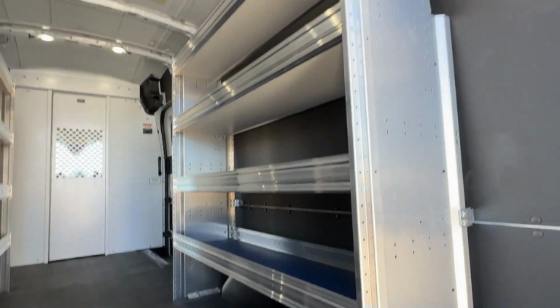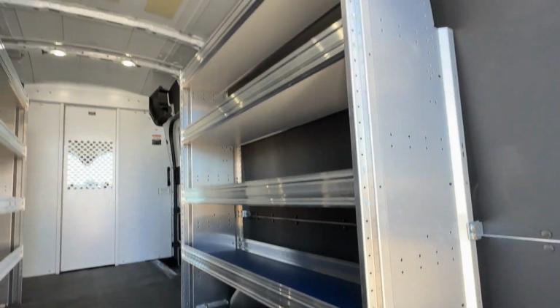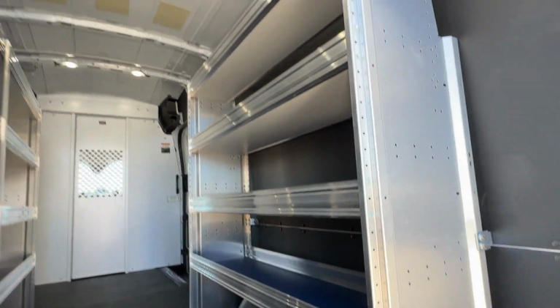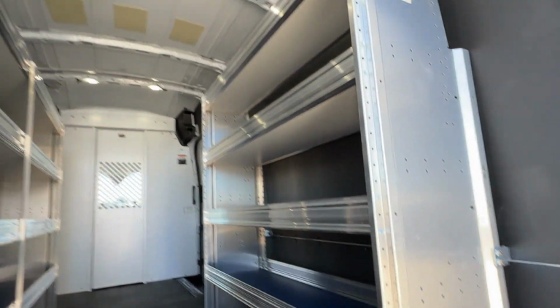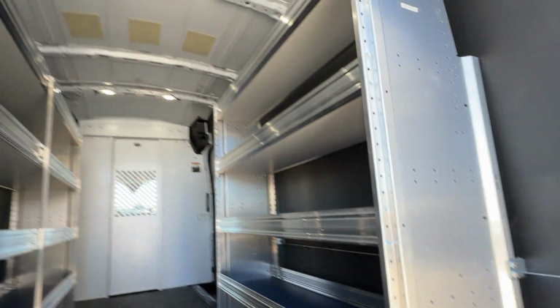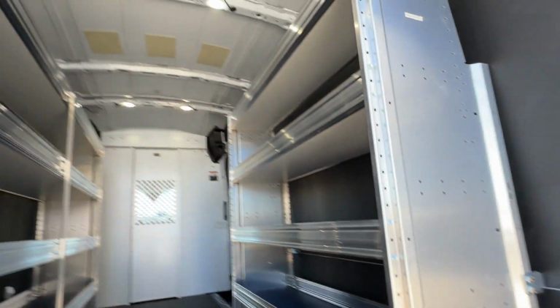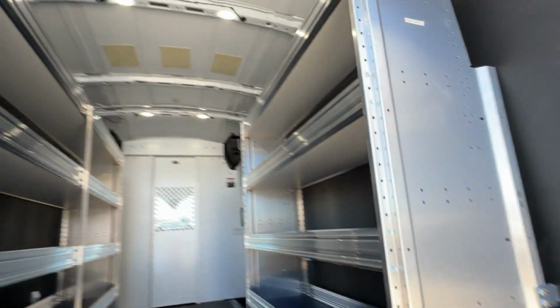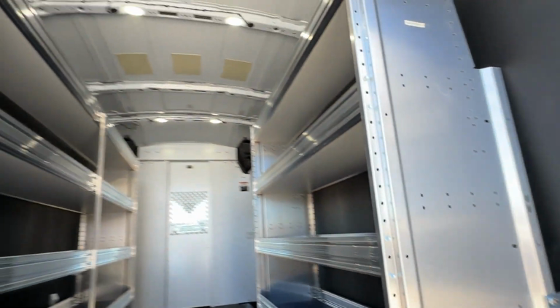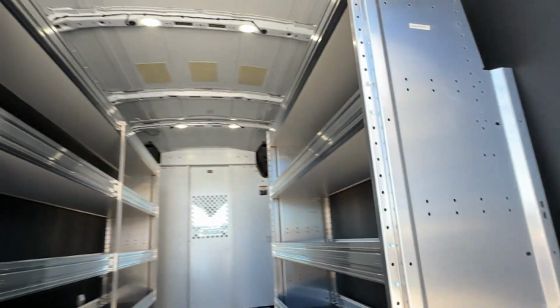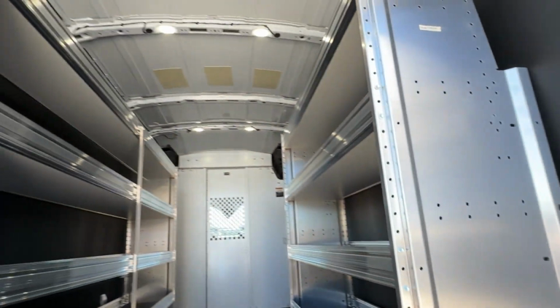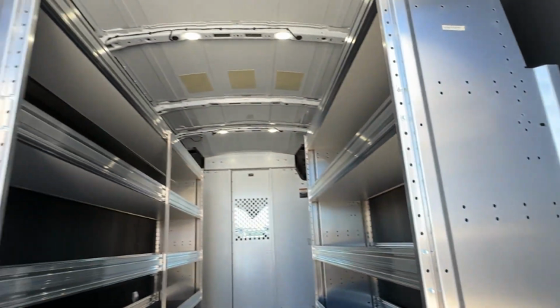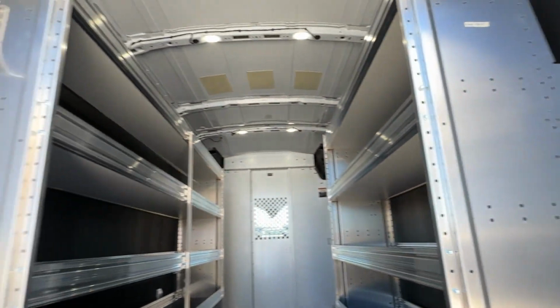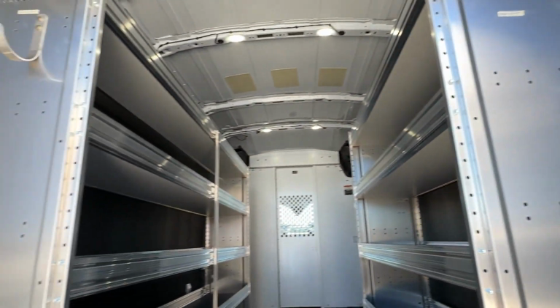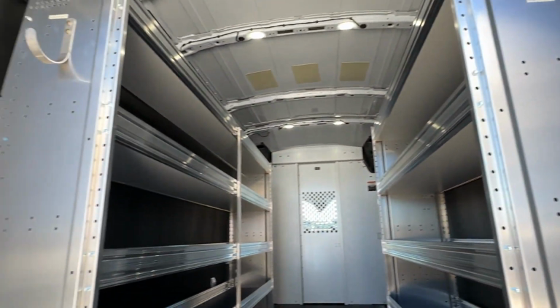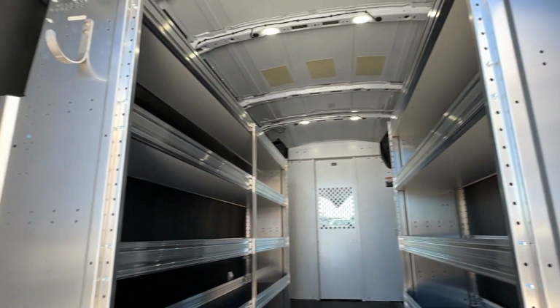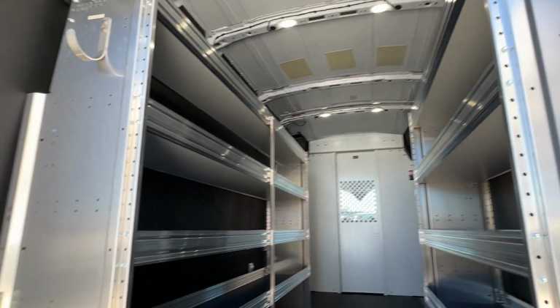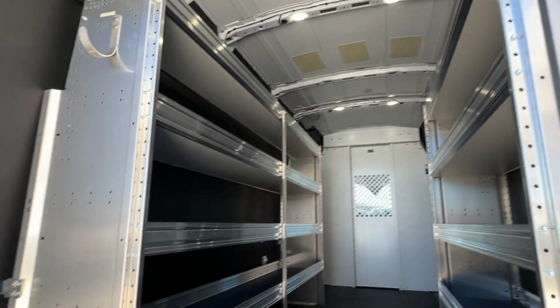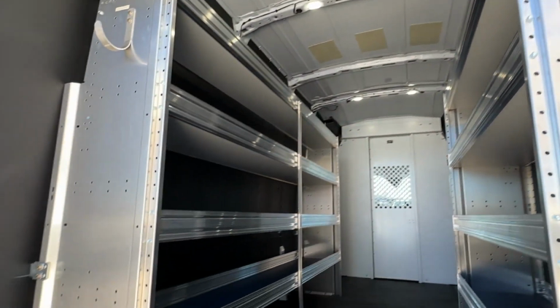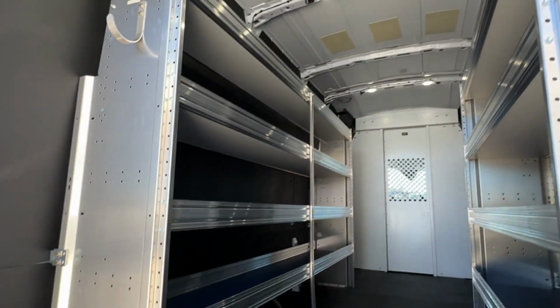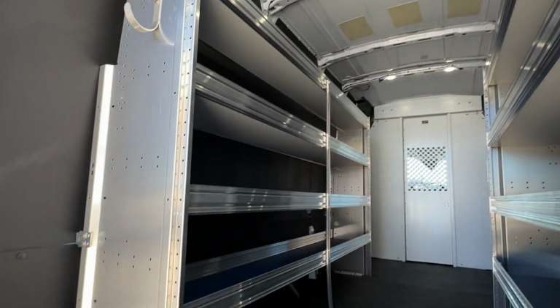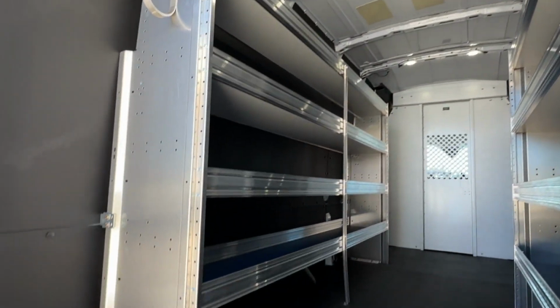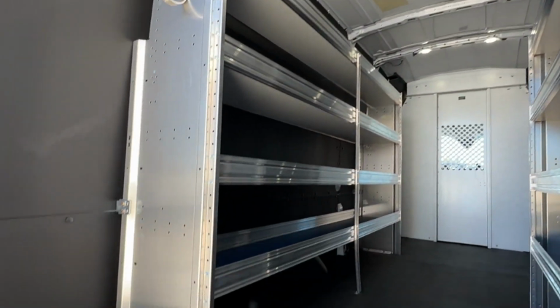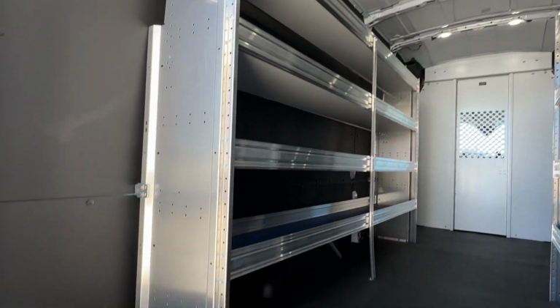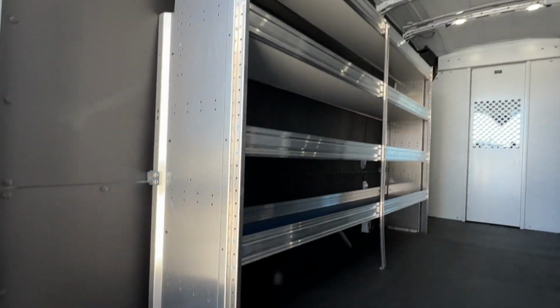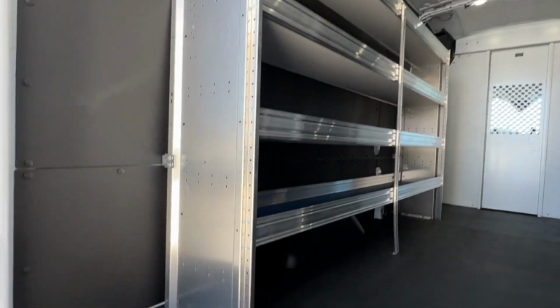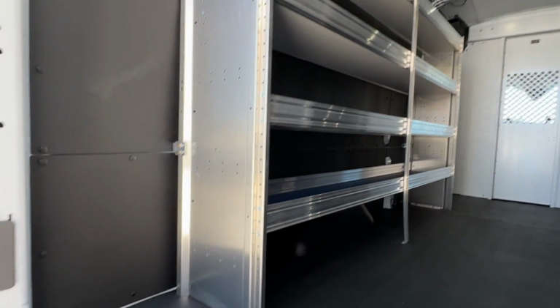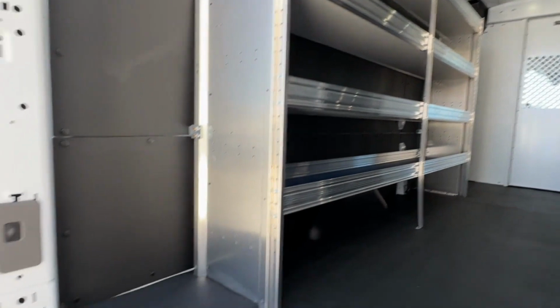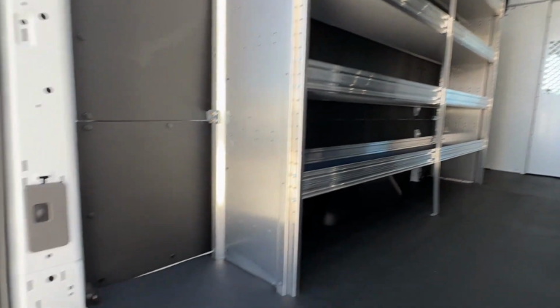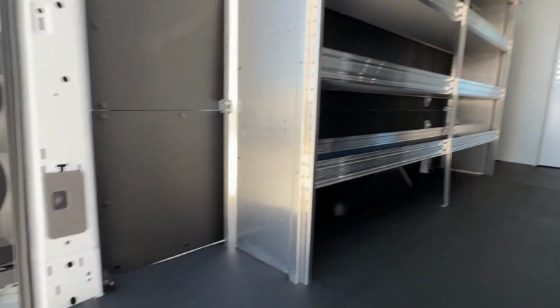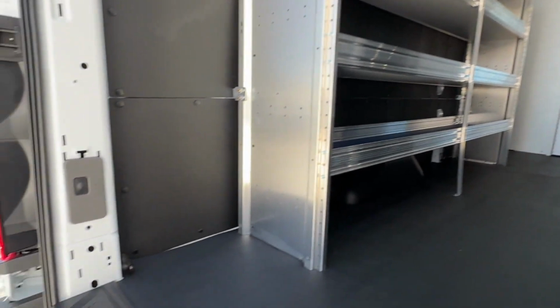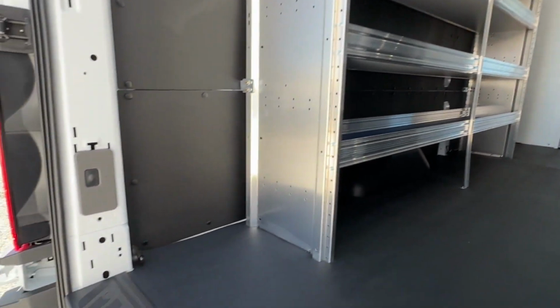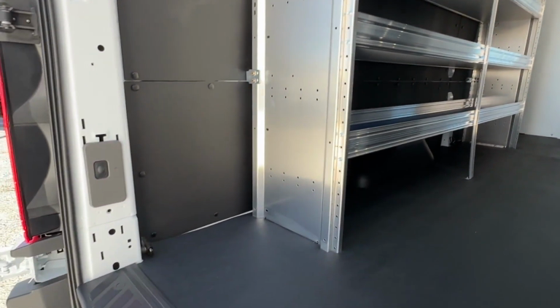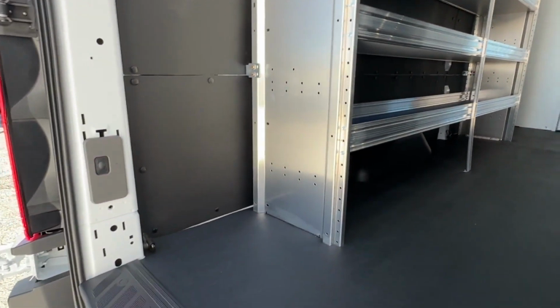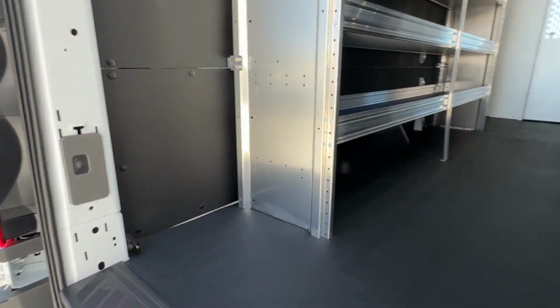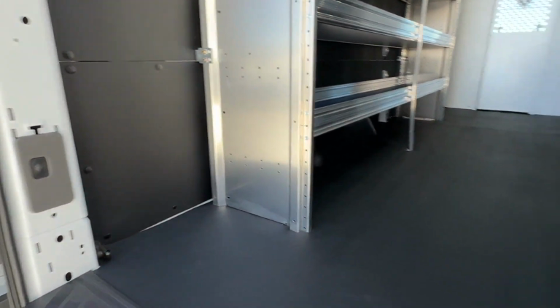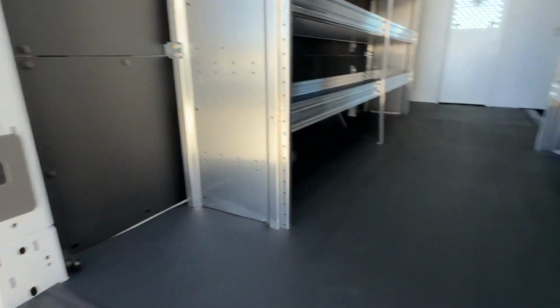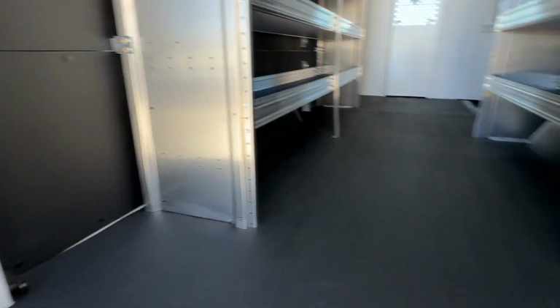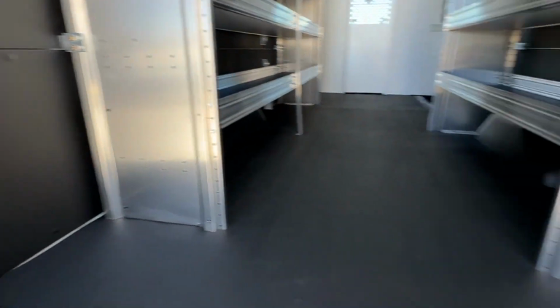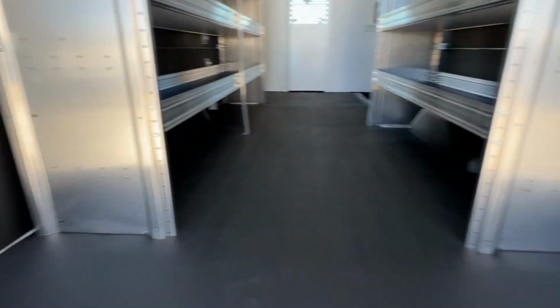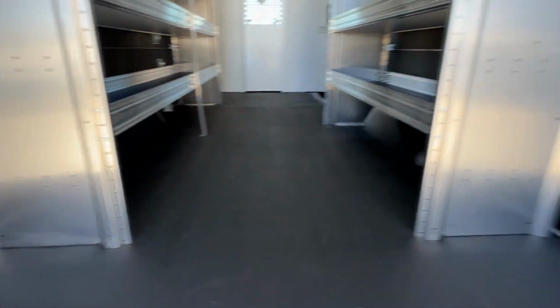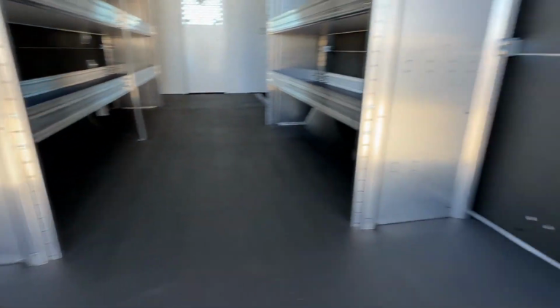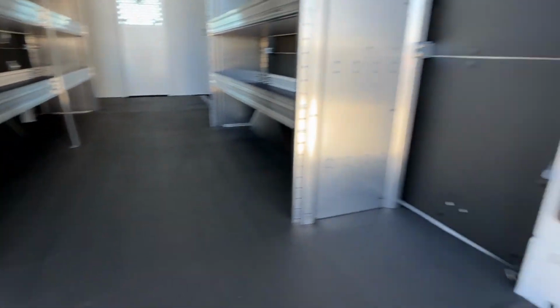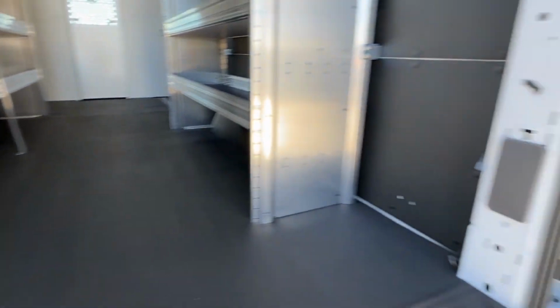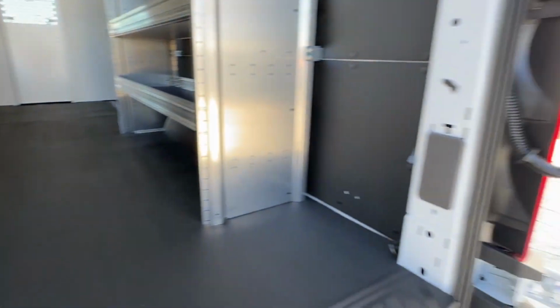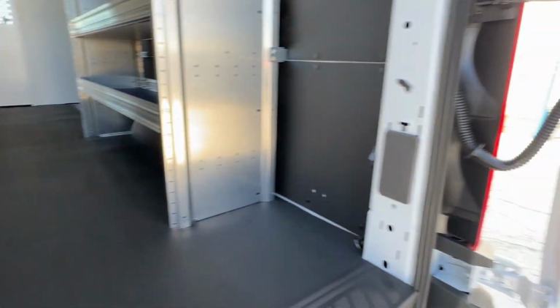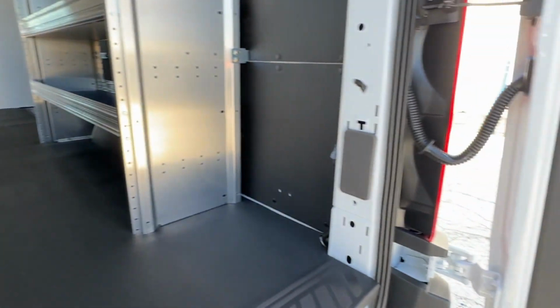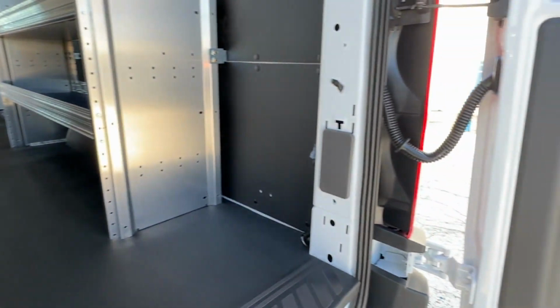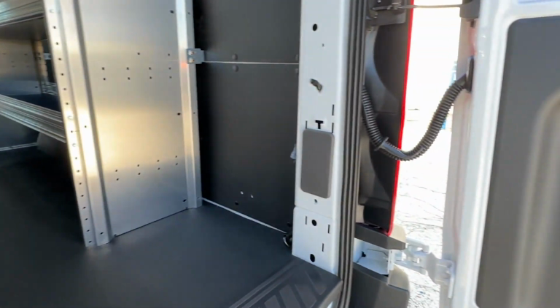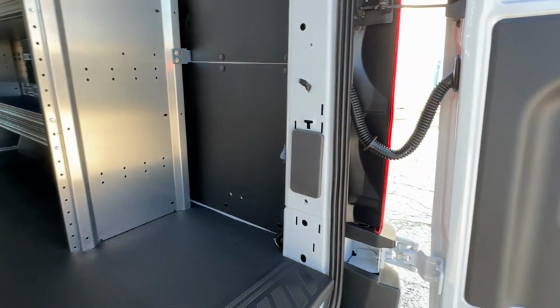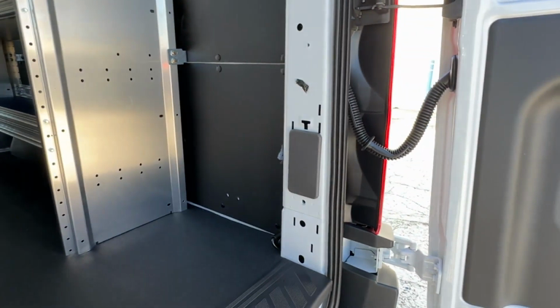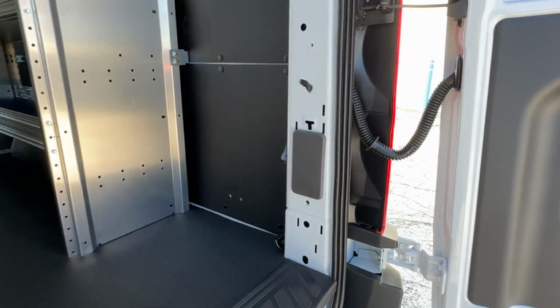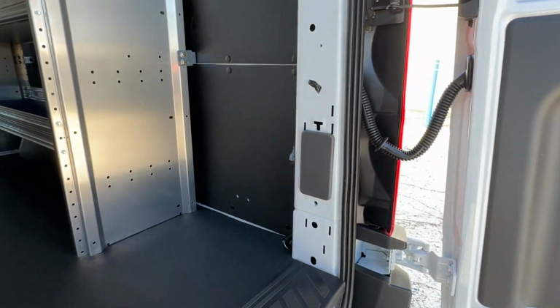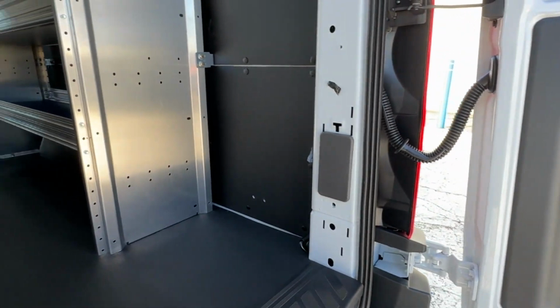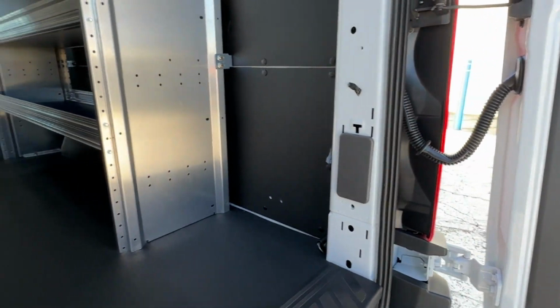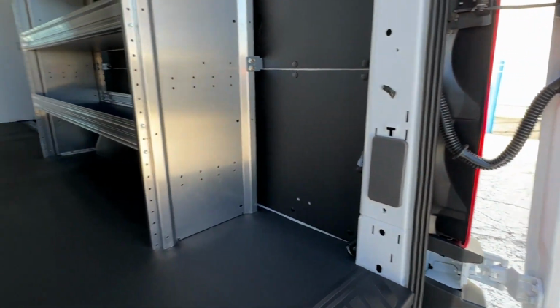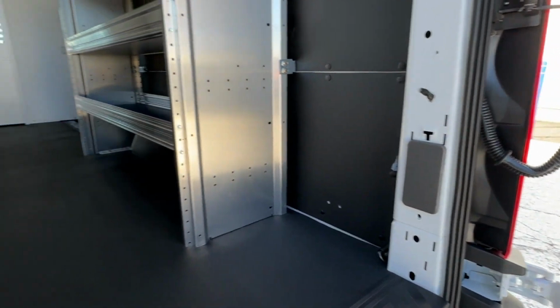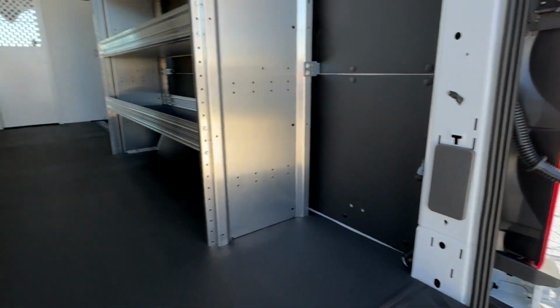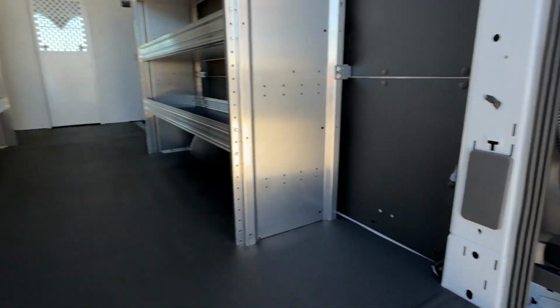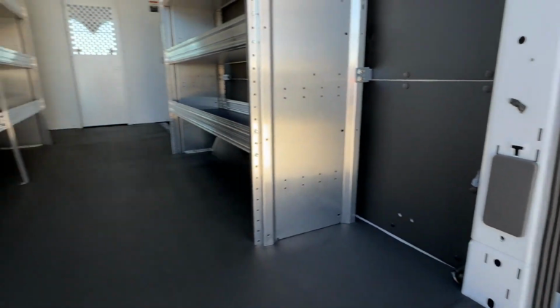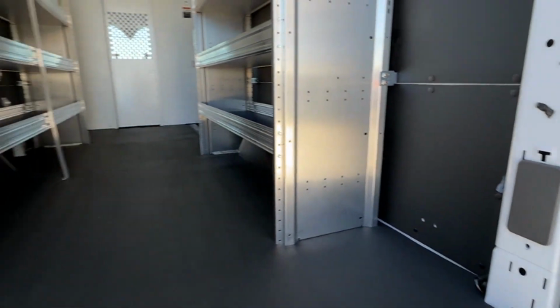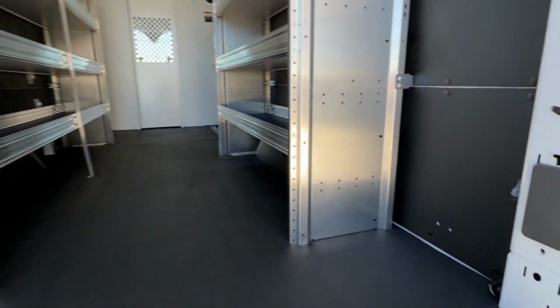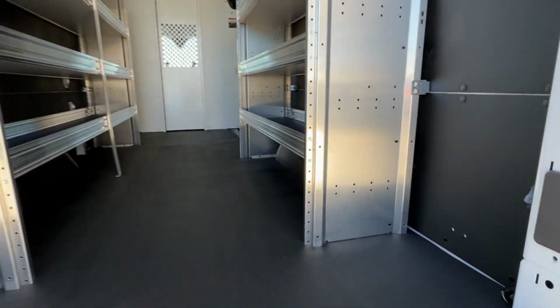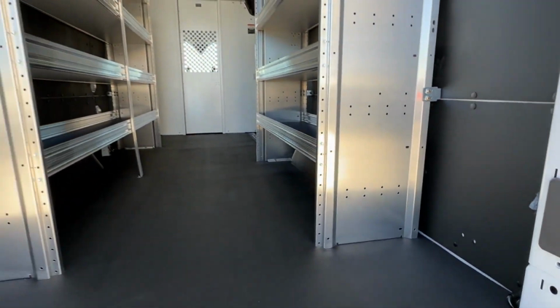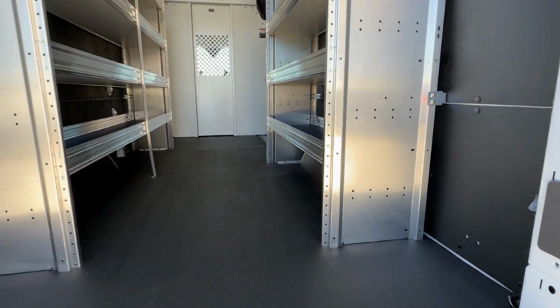4-Wheel Disc Brakes, V6 Engine, Tow Hooks, Tire Pressure Monitor. Get pre-approved now and make this your next vehicle.